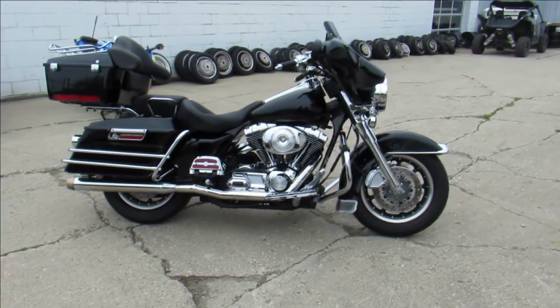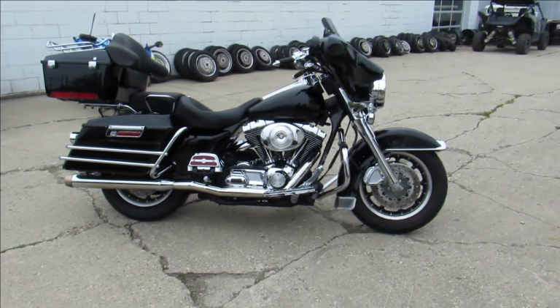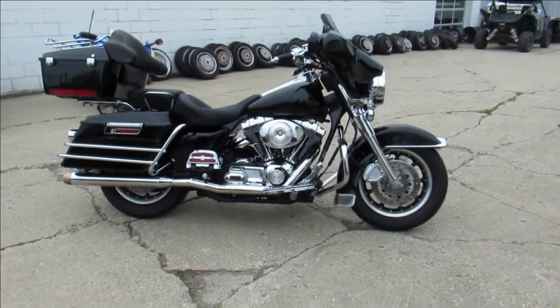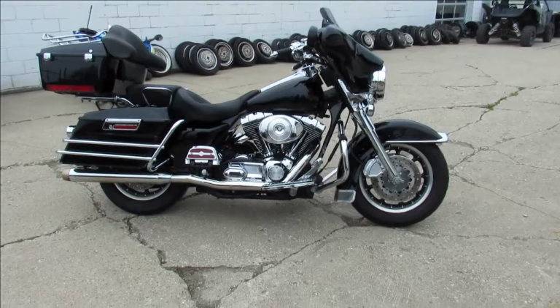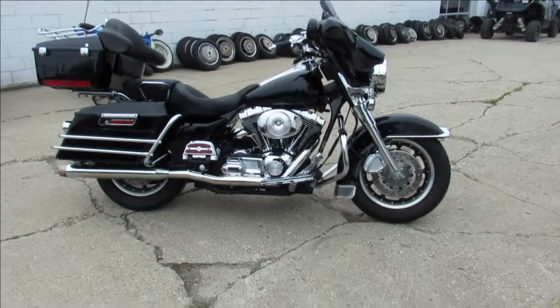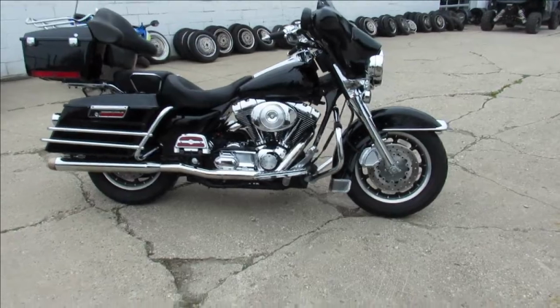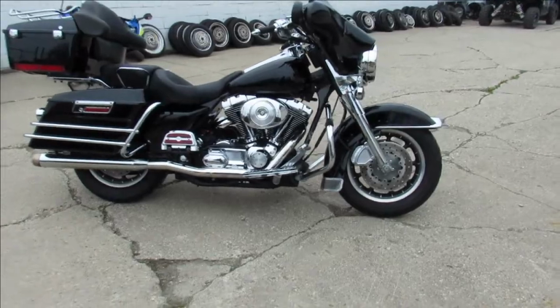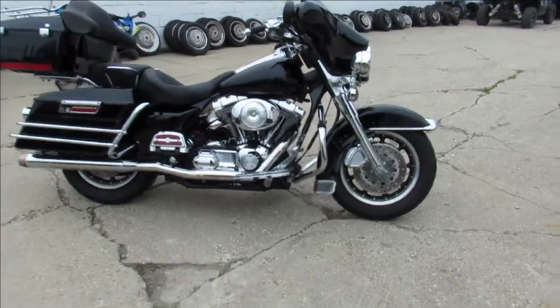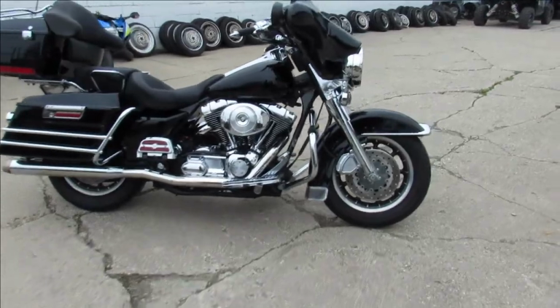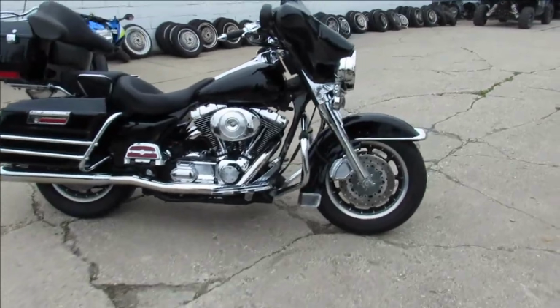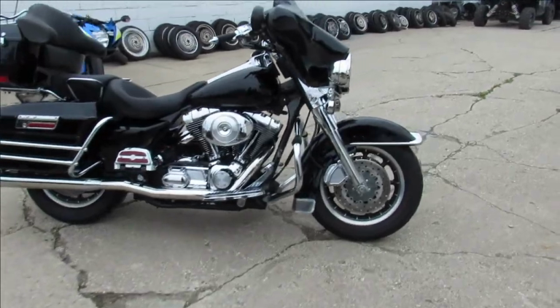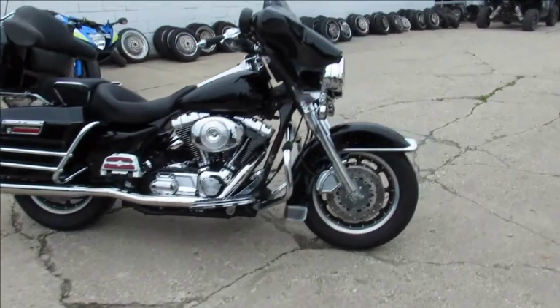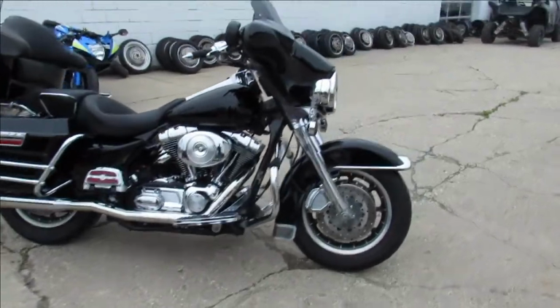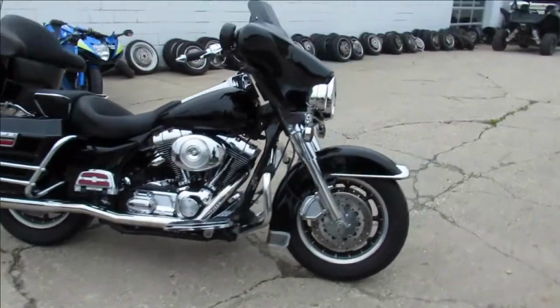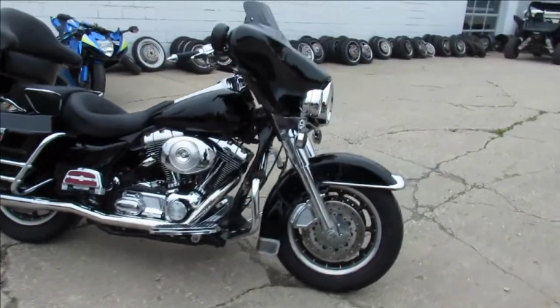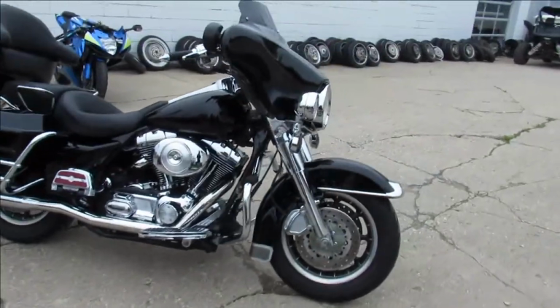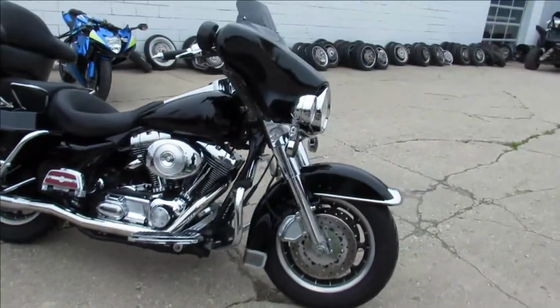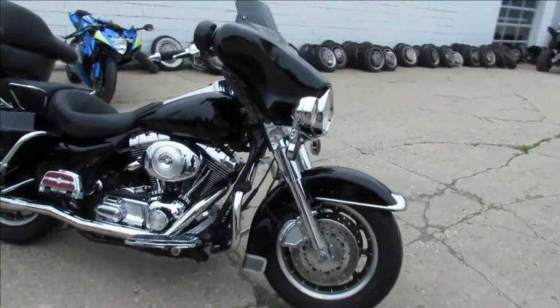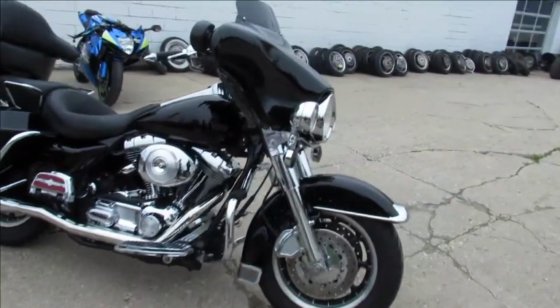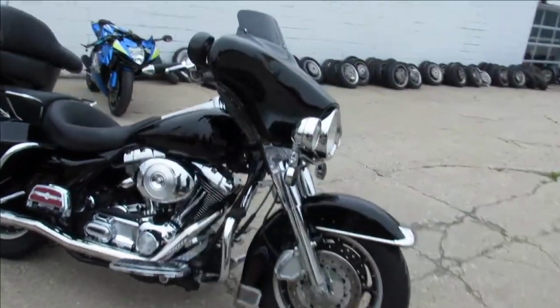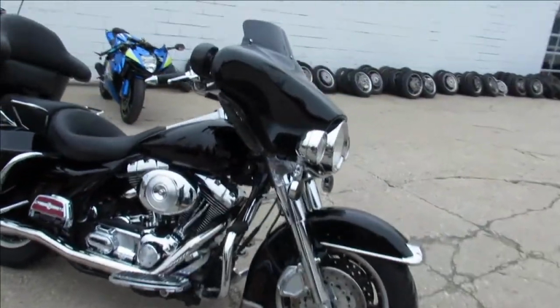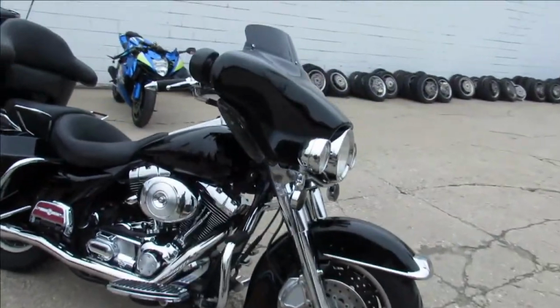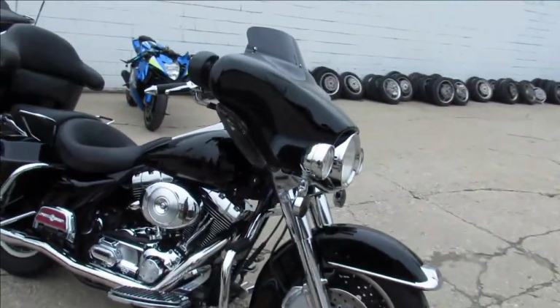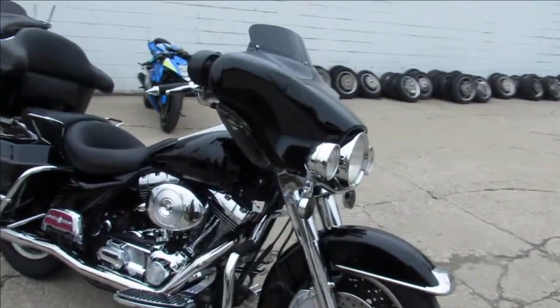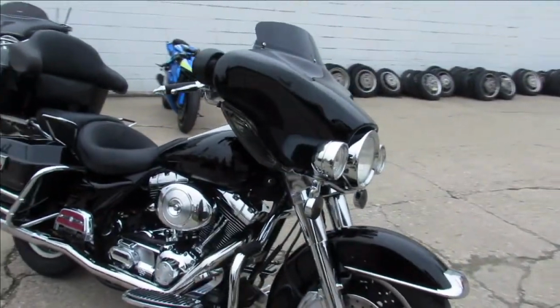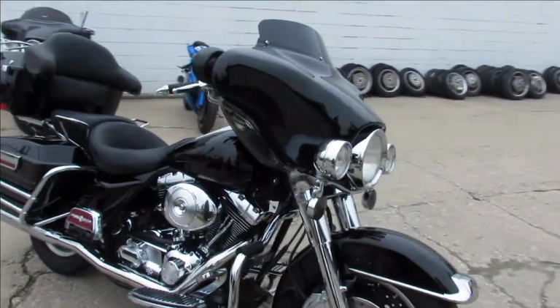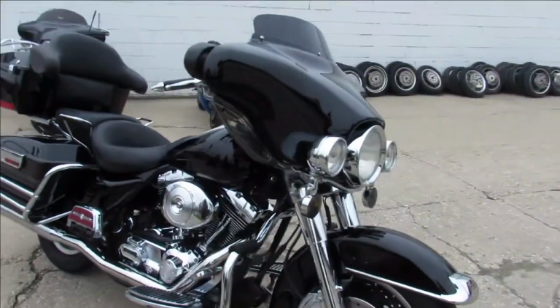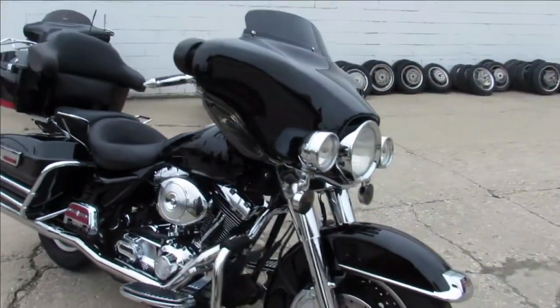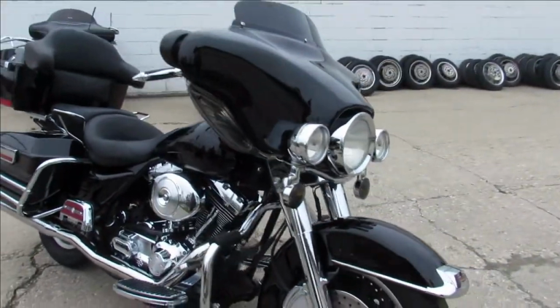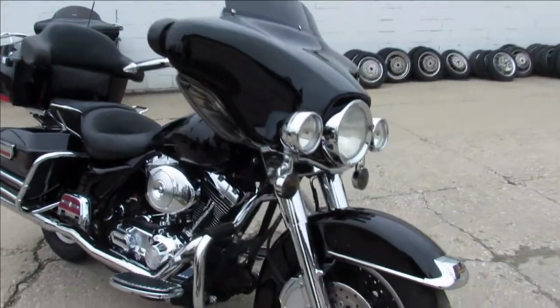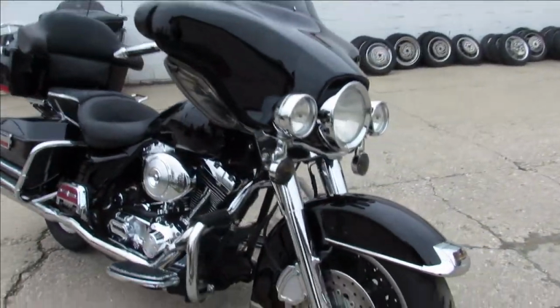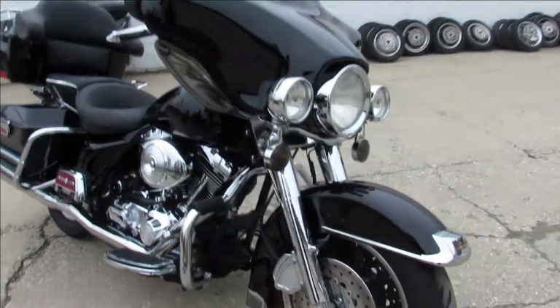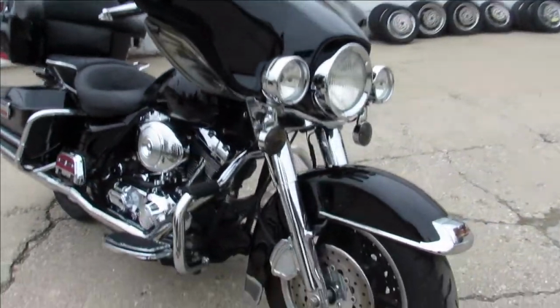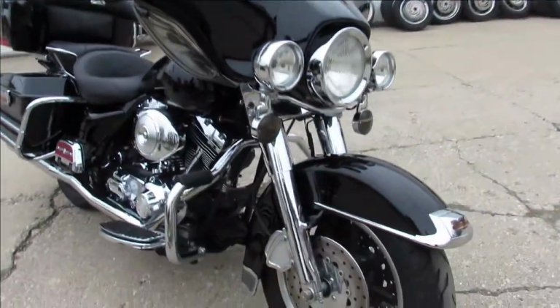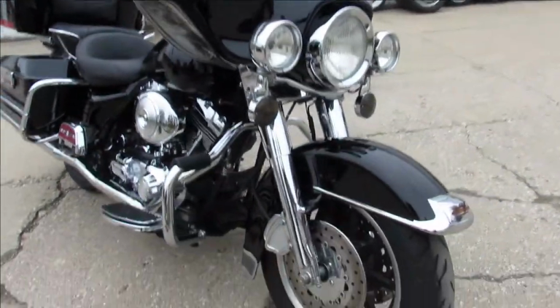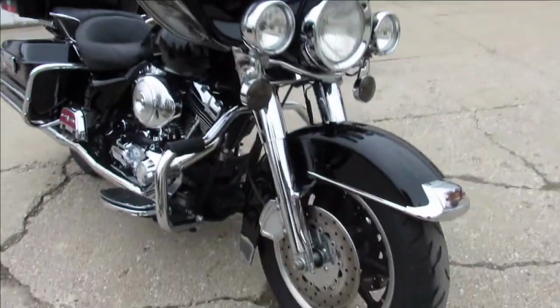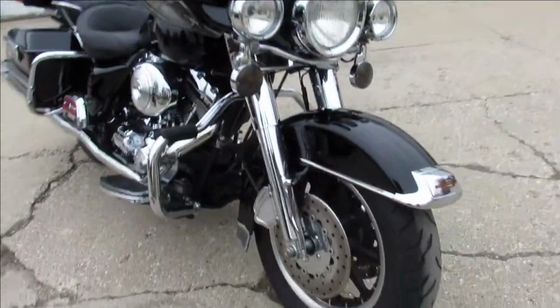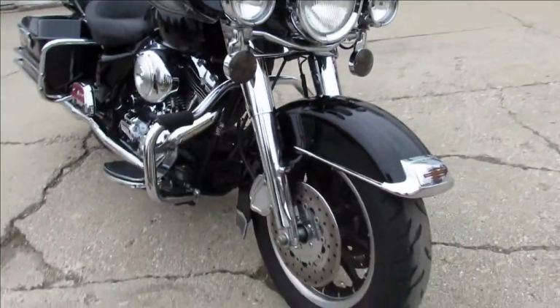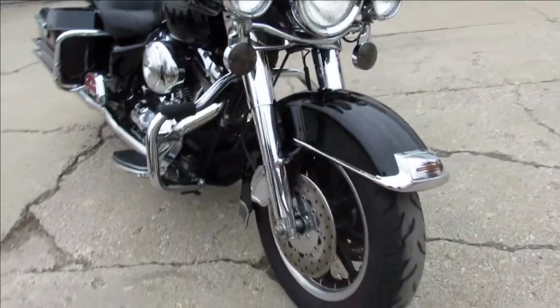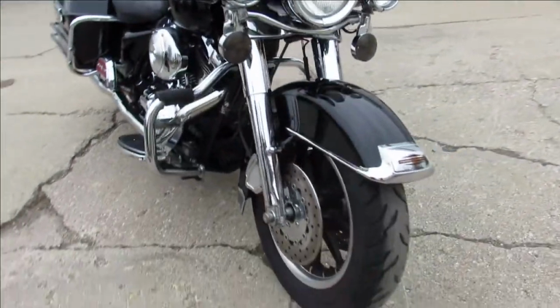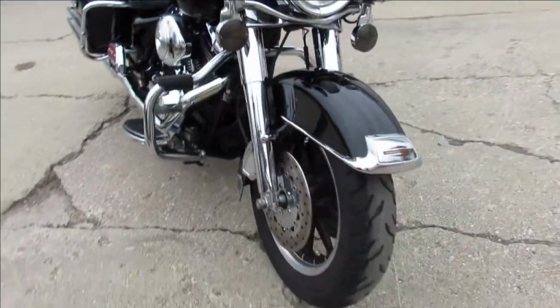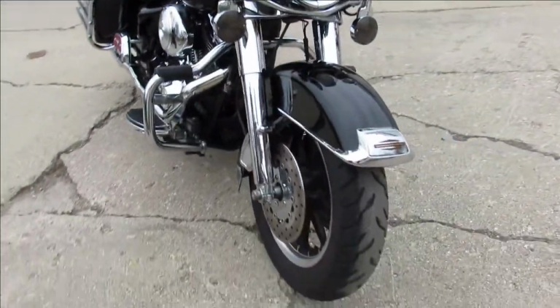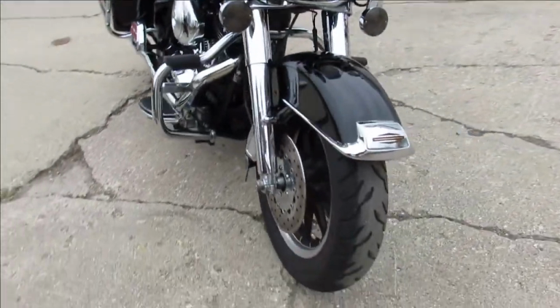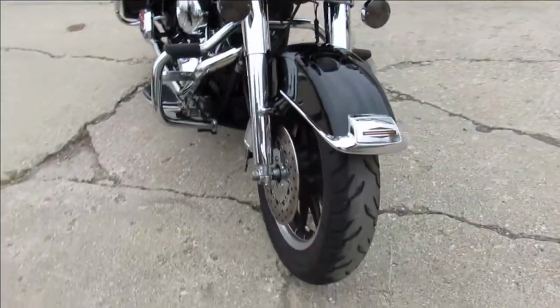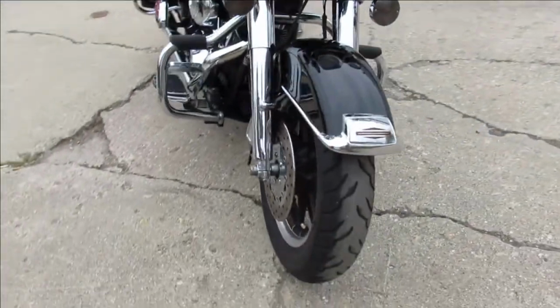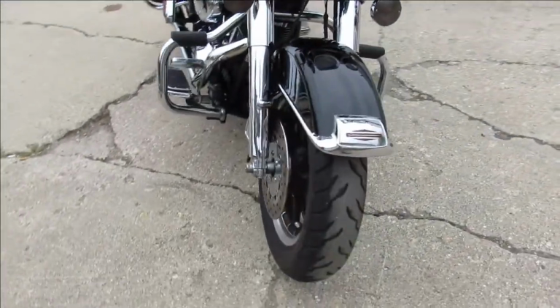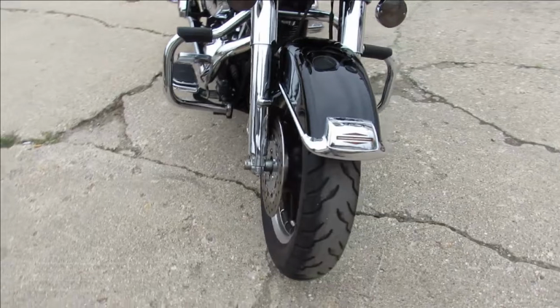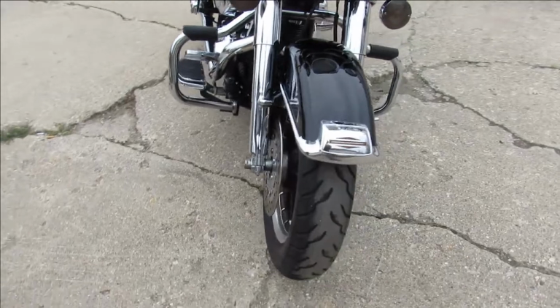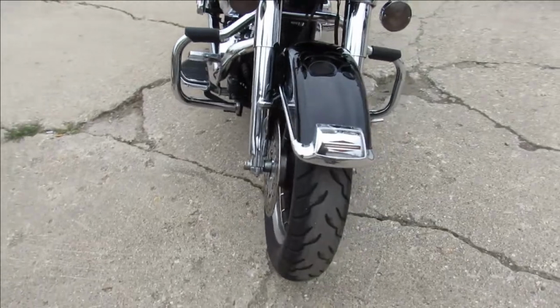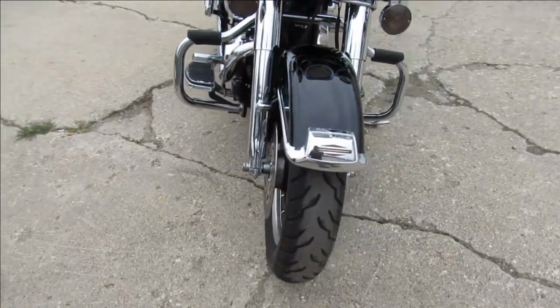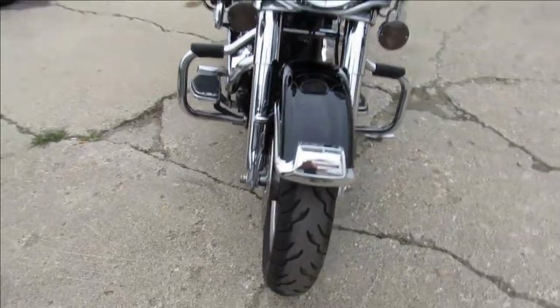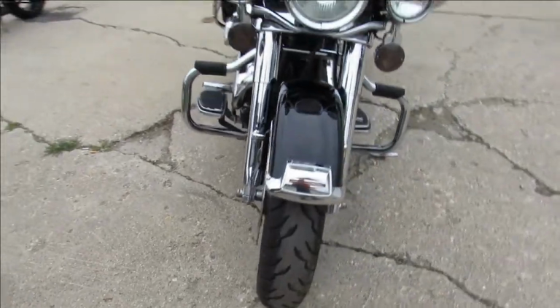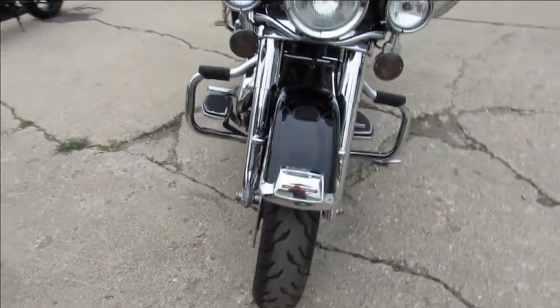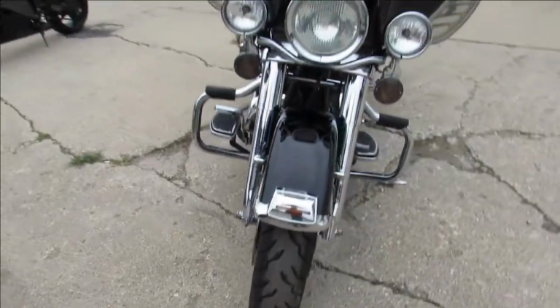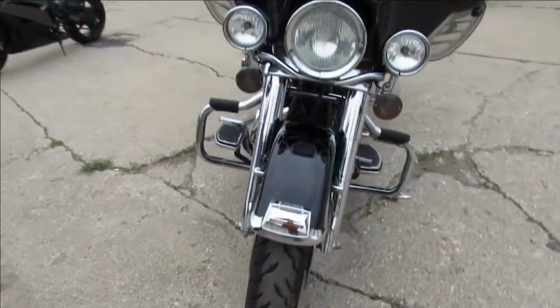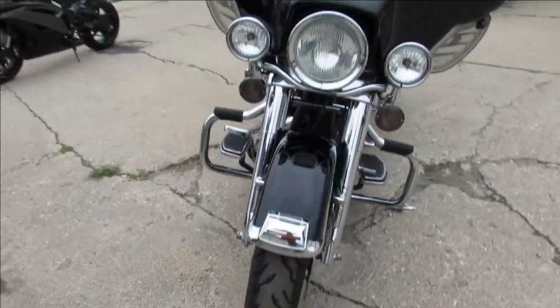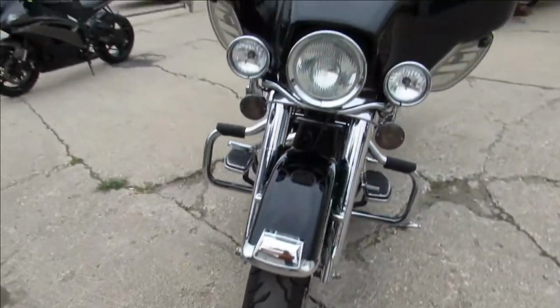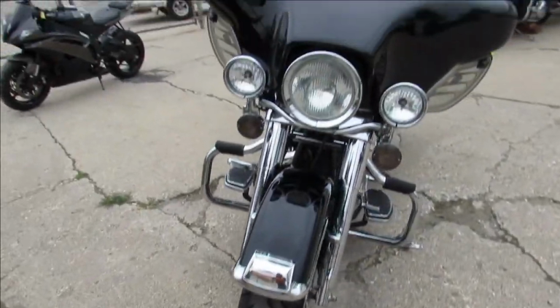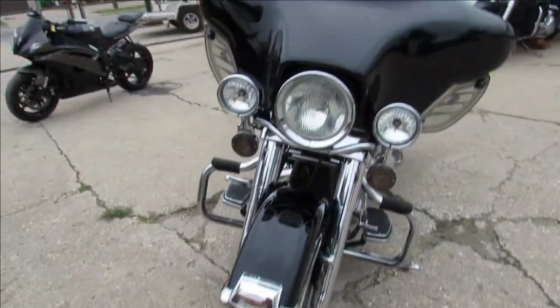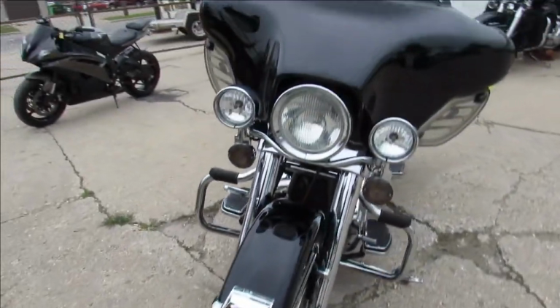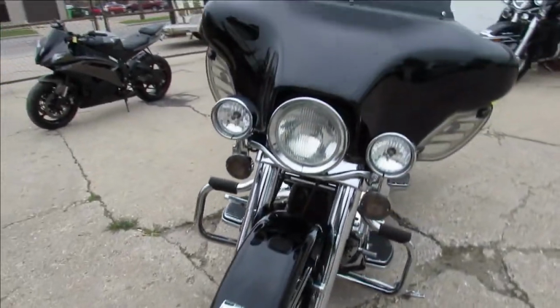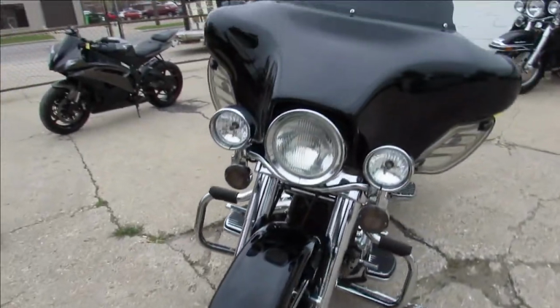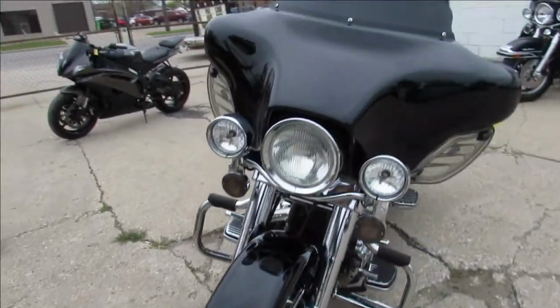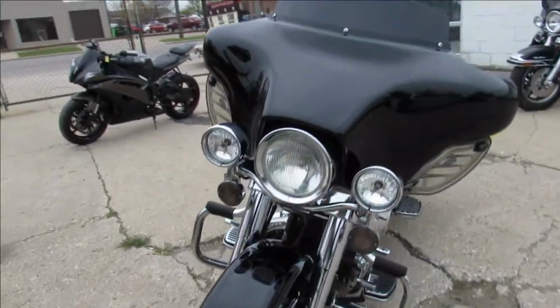Hey guys, ApprovalPowerSports.com here doing some videos on some bikes we just got in. This one here is a 2004 Electra Glide for sale.